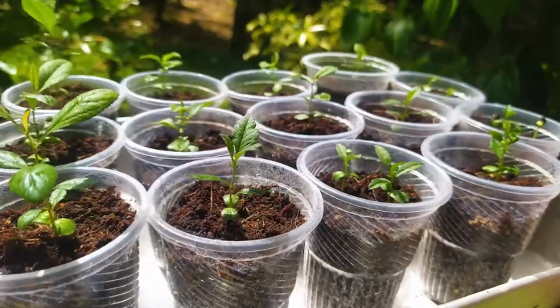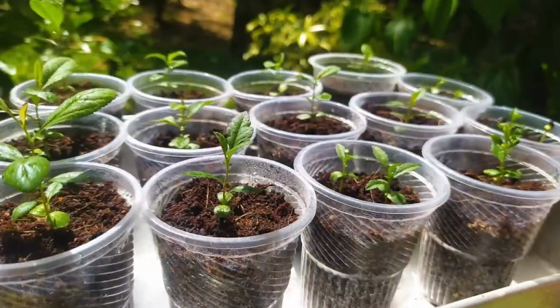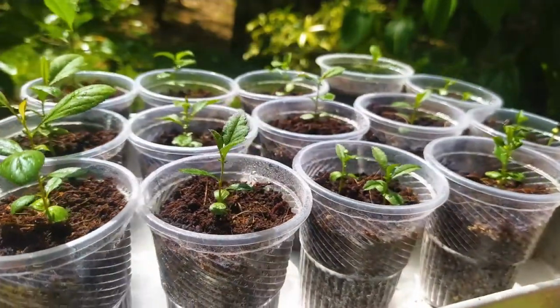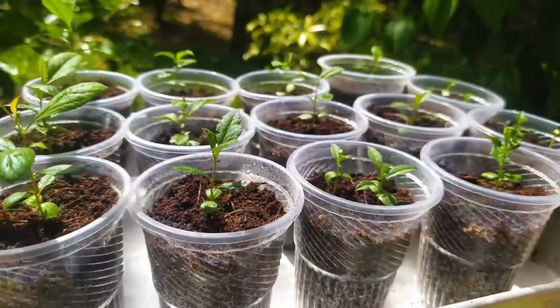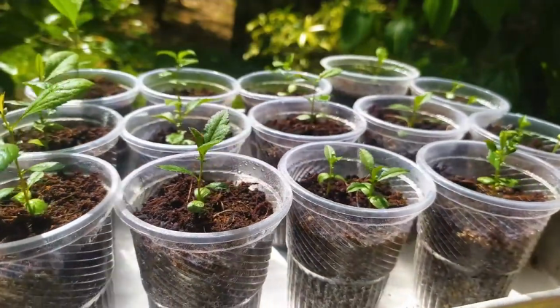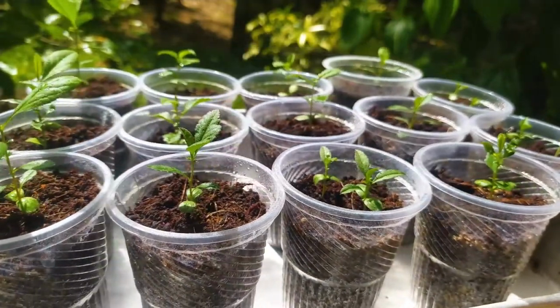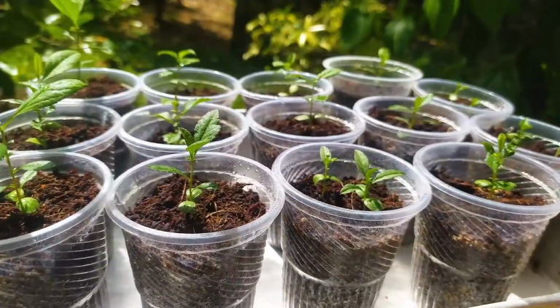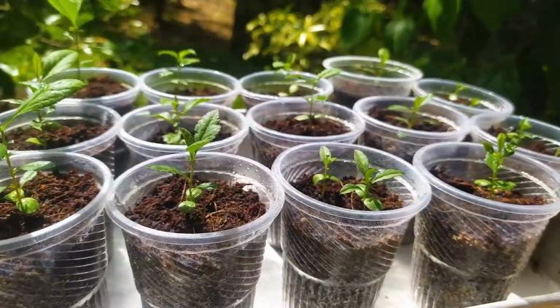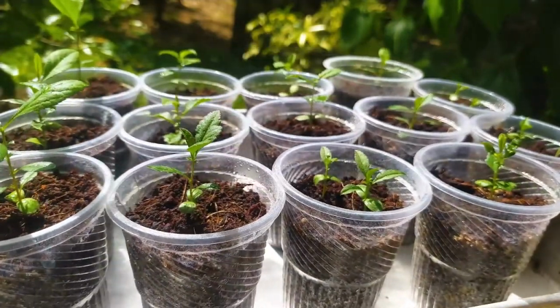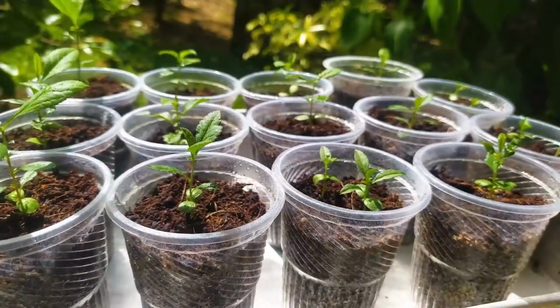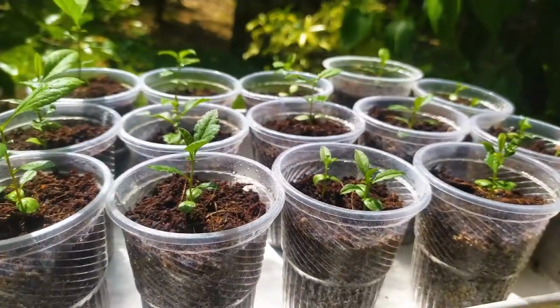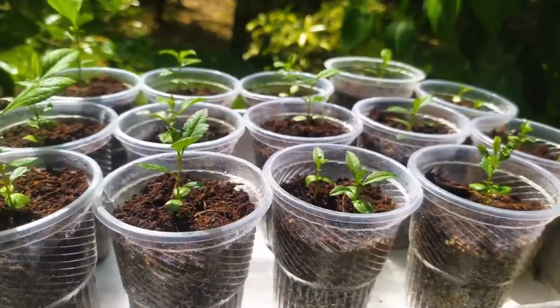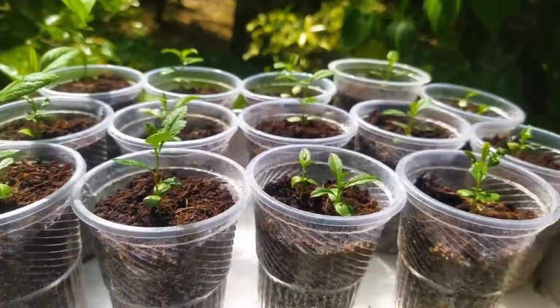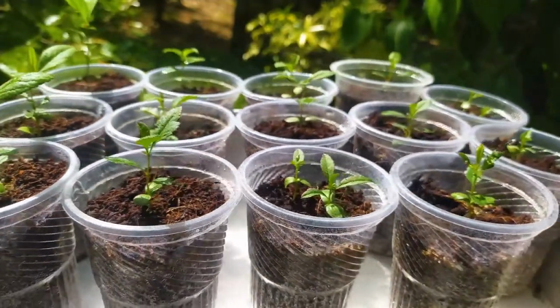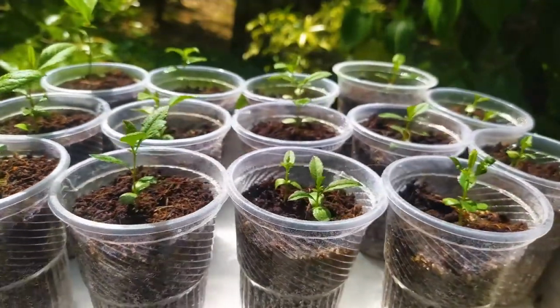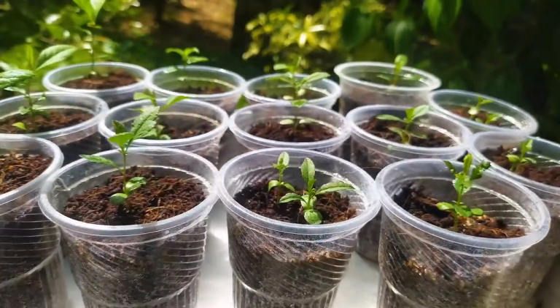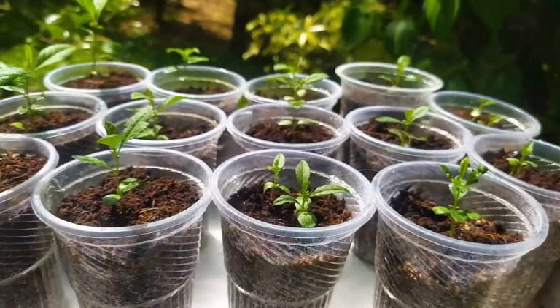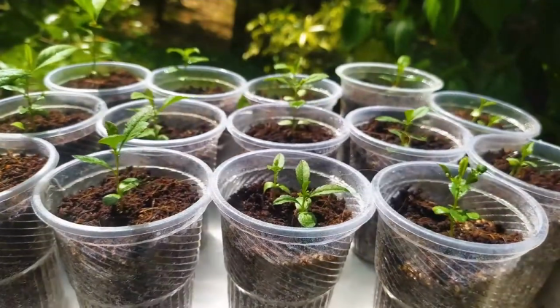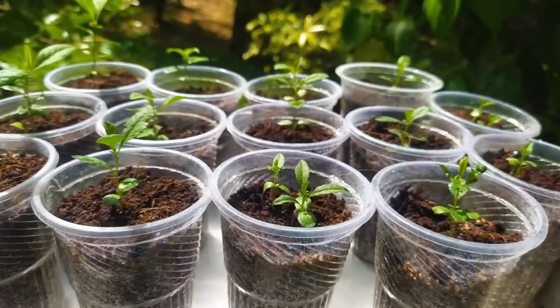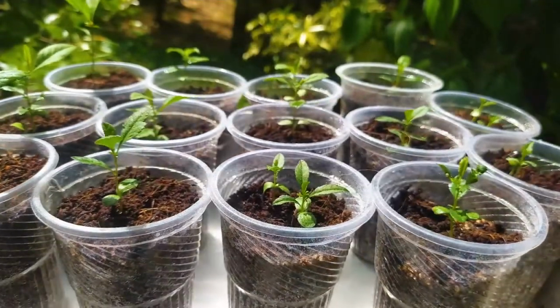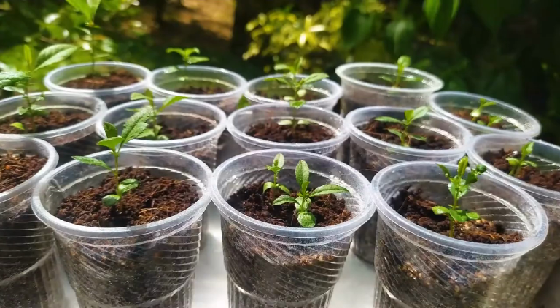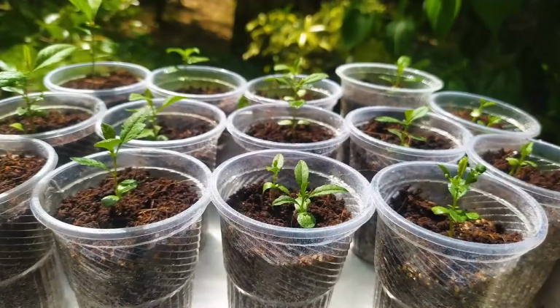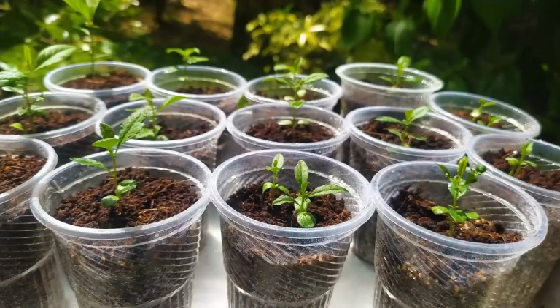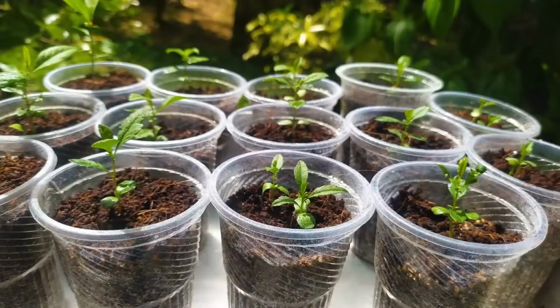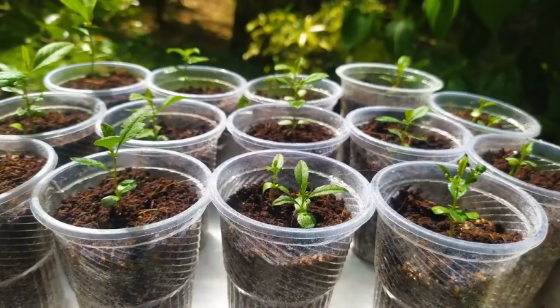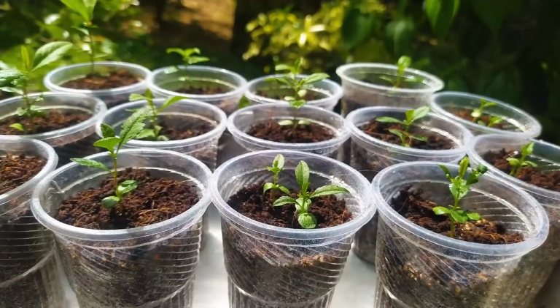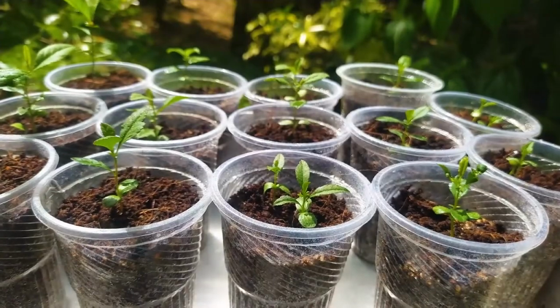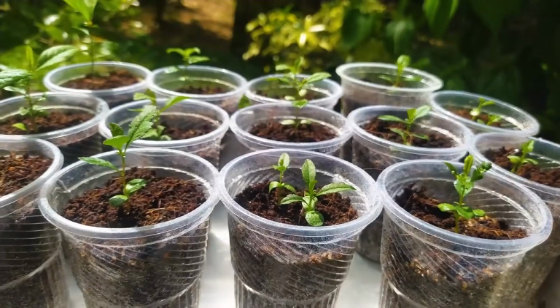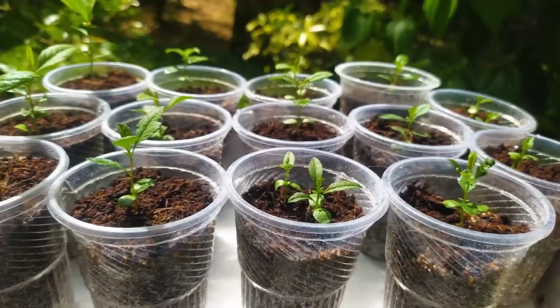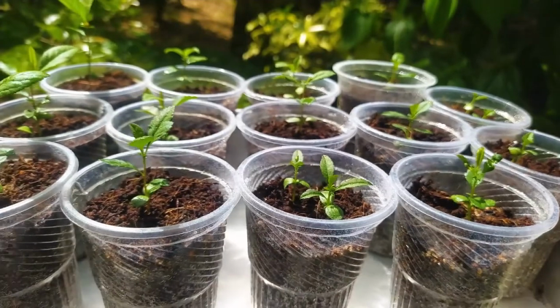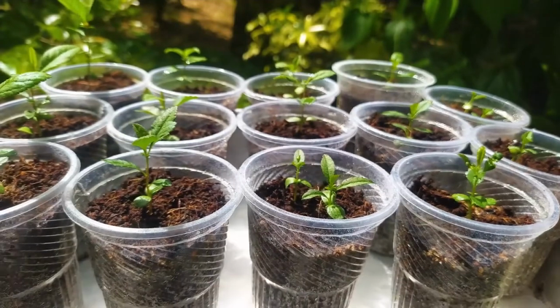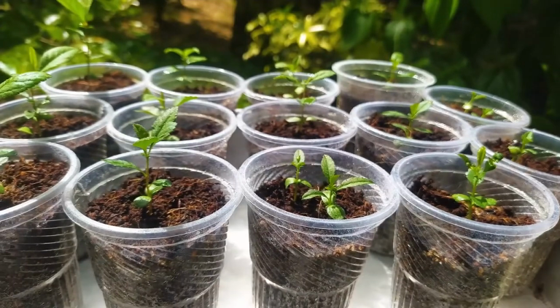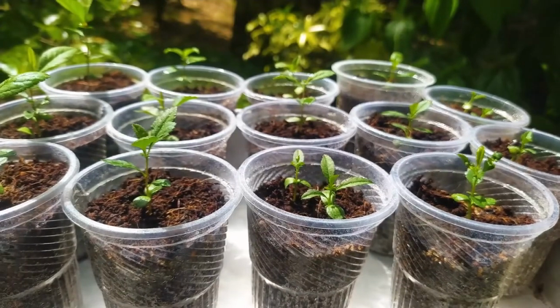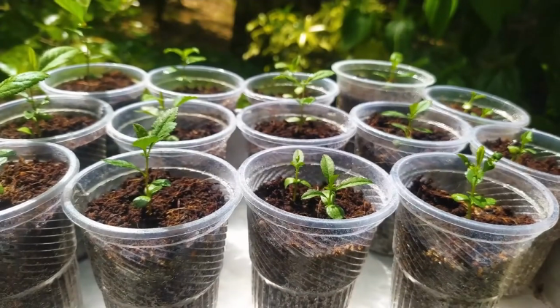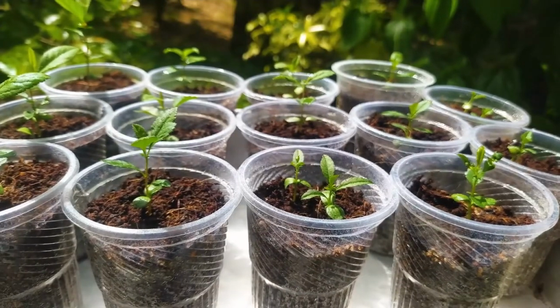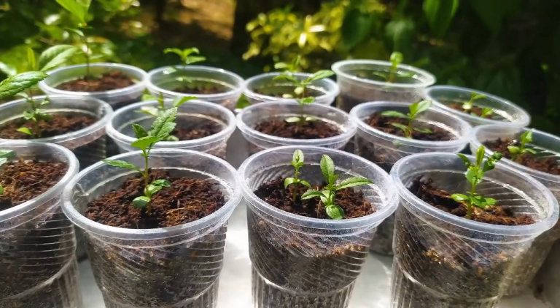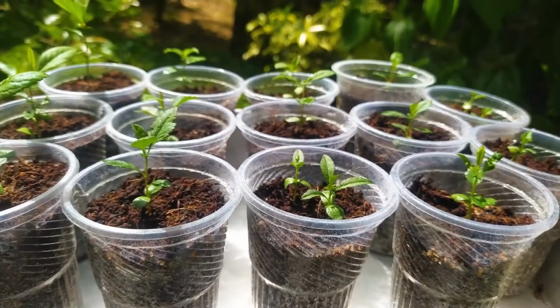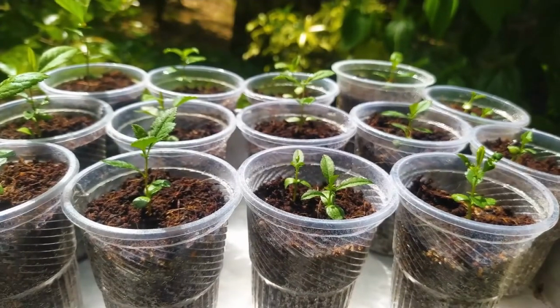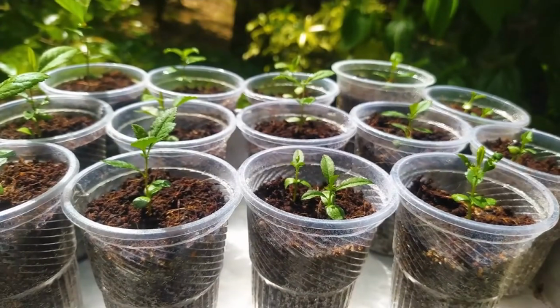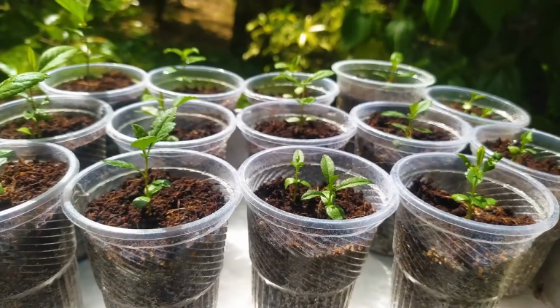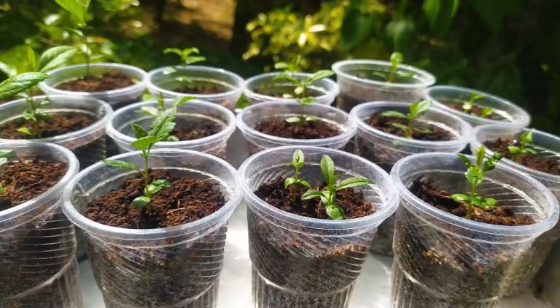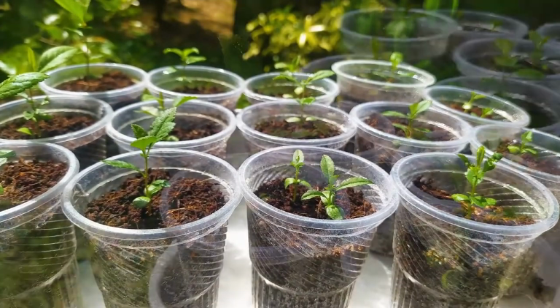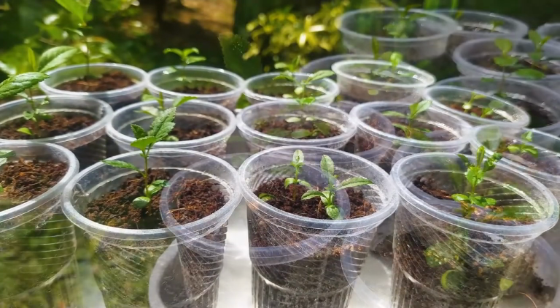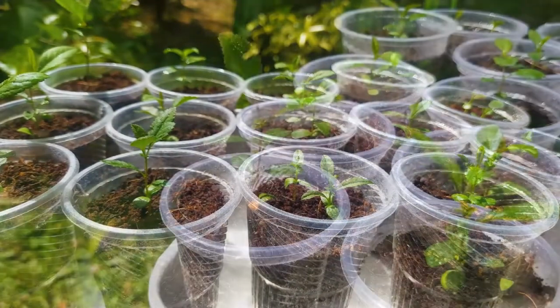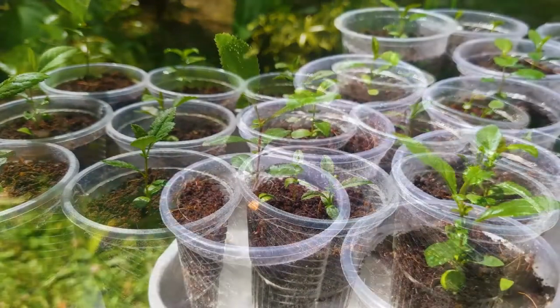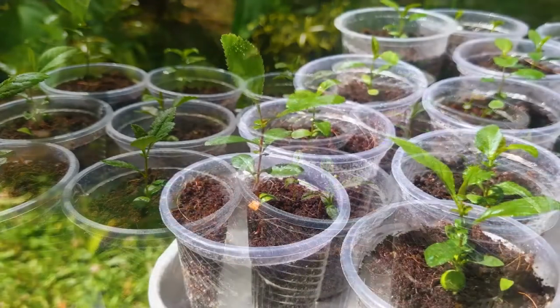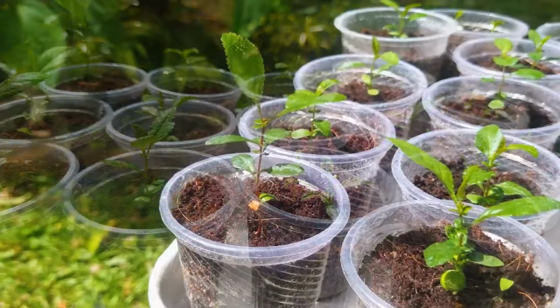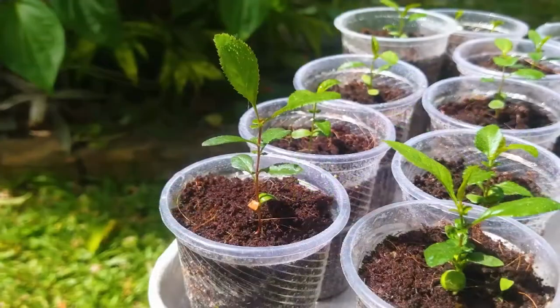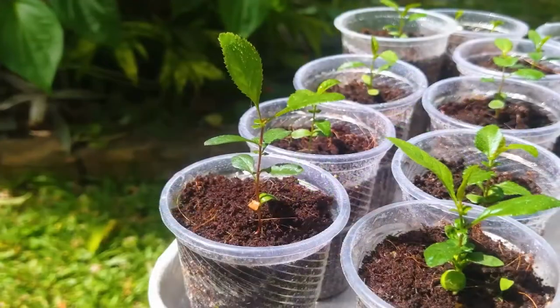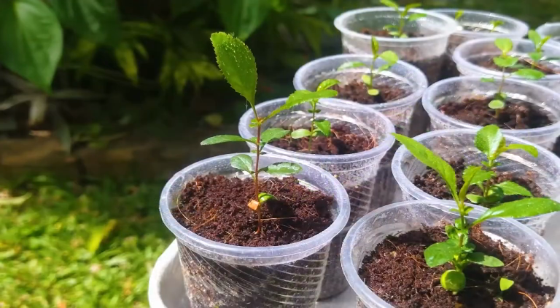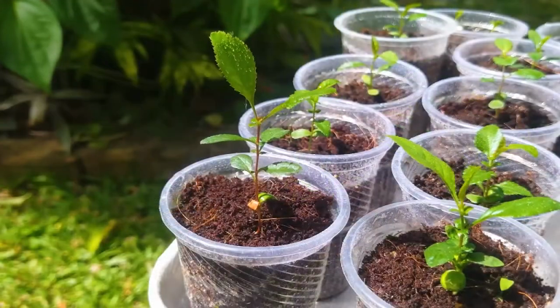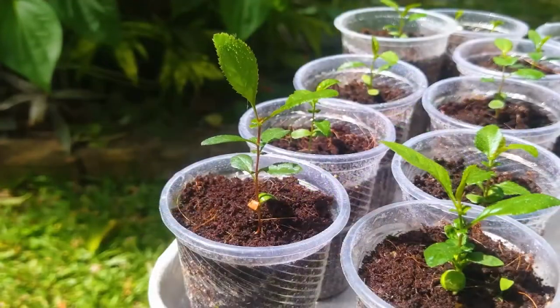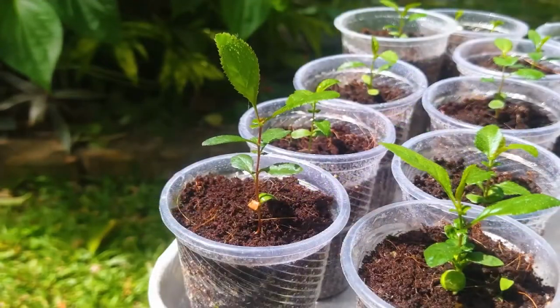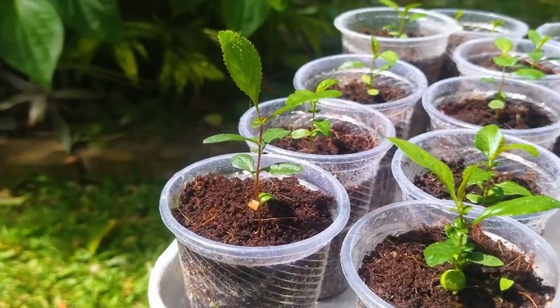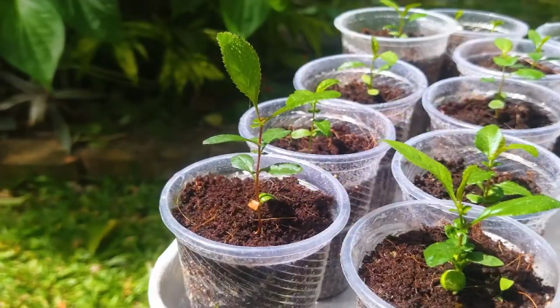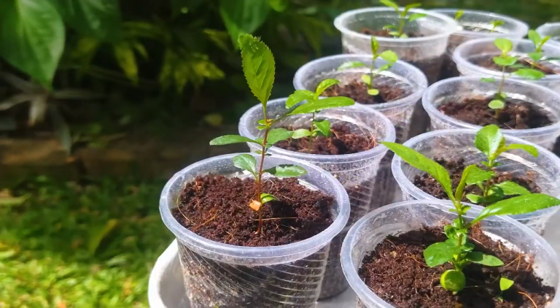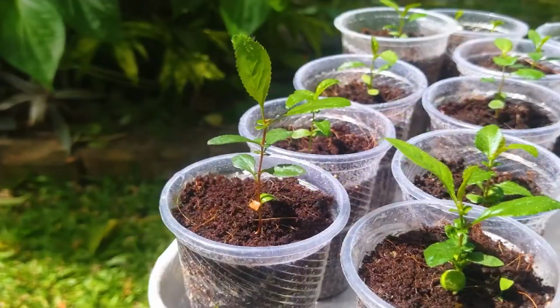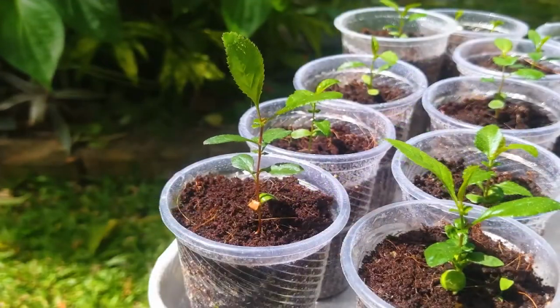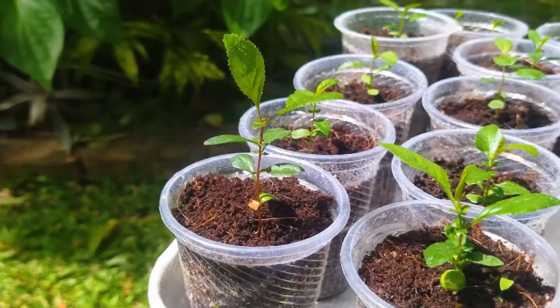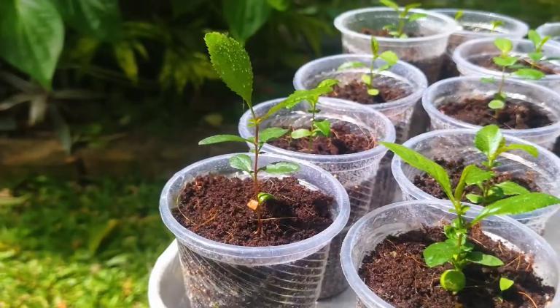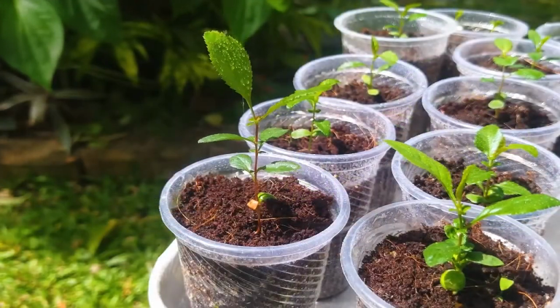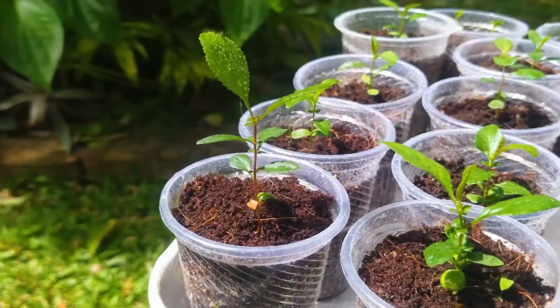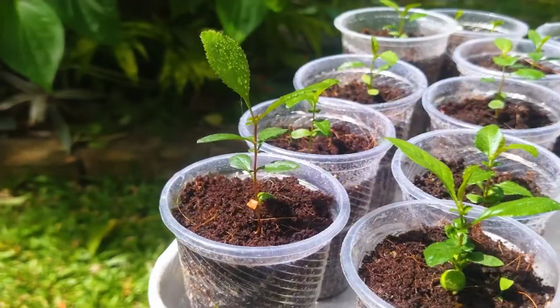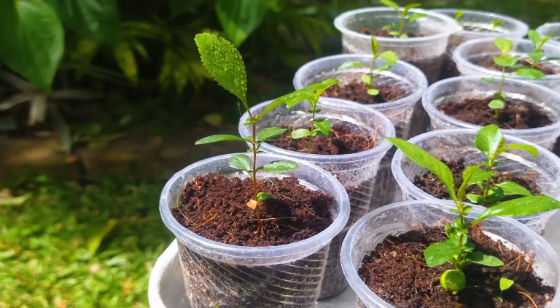My idea is to create a forest group from these quince plants. Stay tuned to my channel to see how these plants grow in the future.